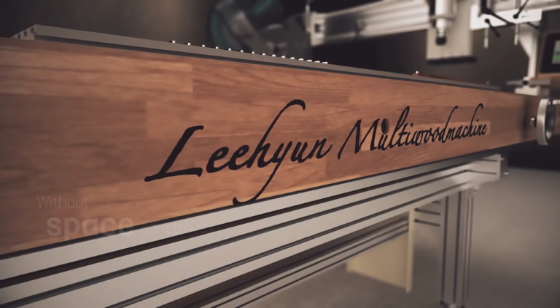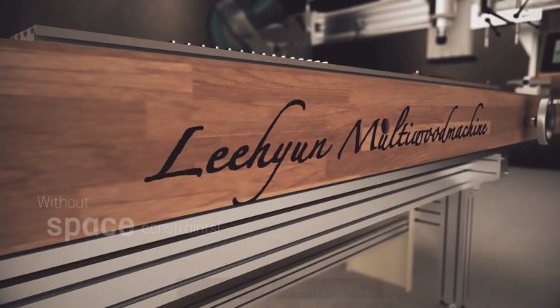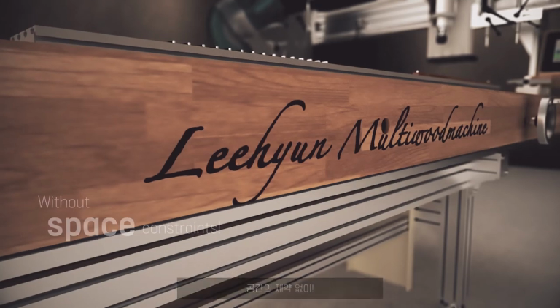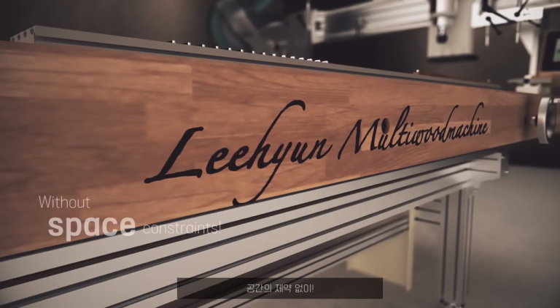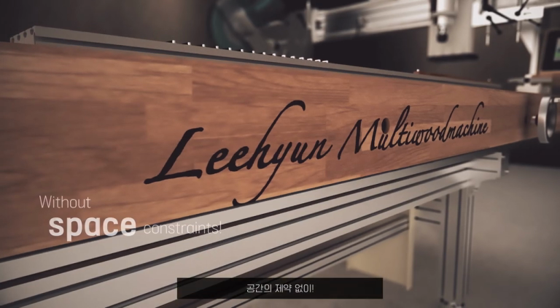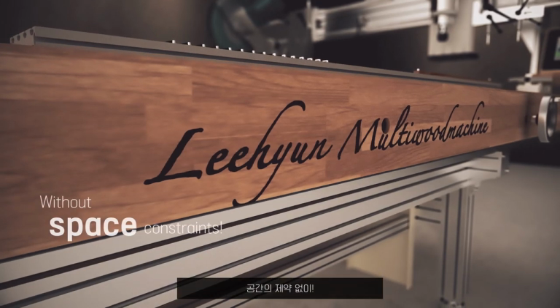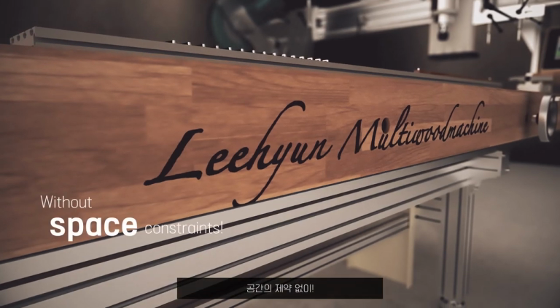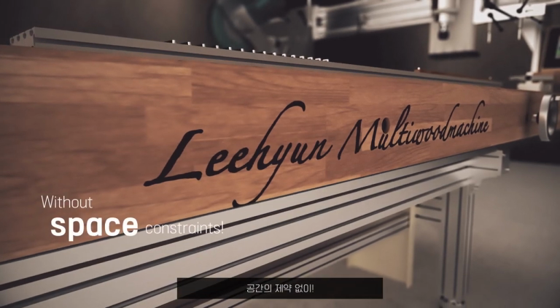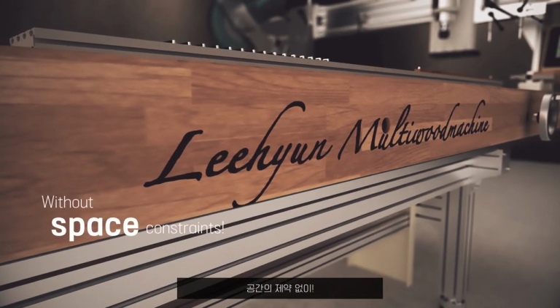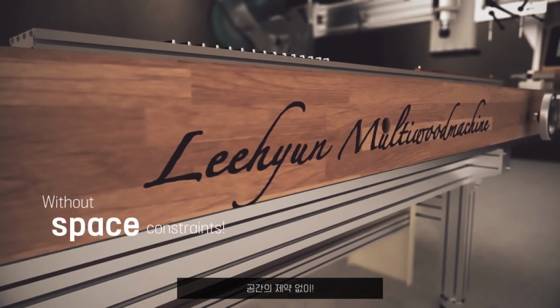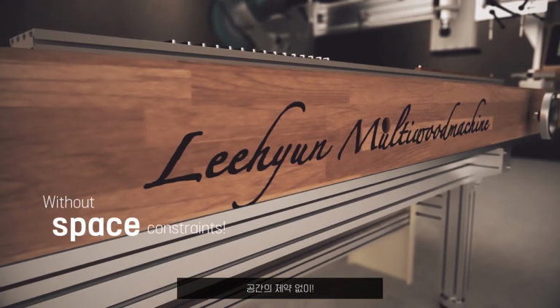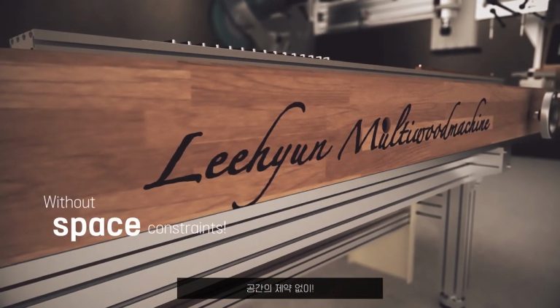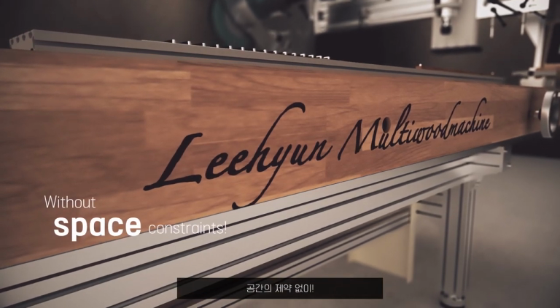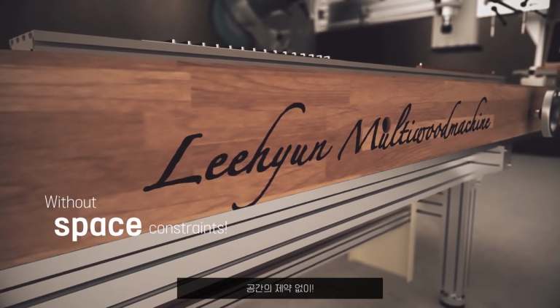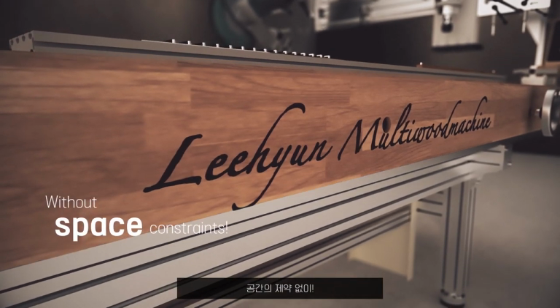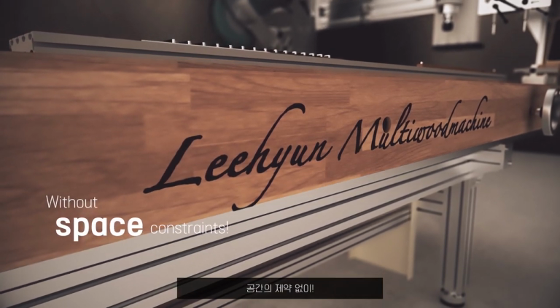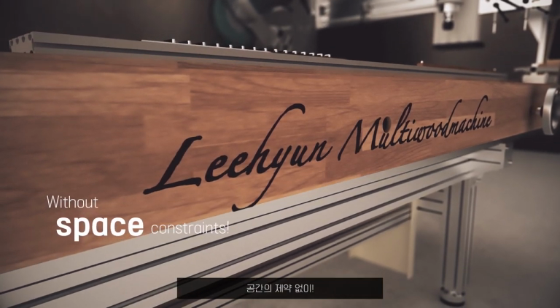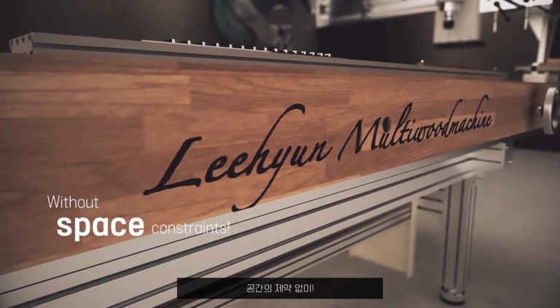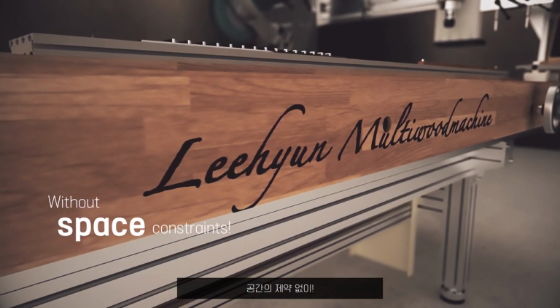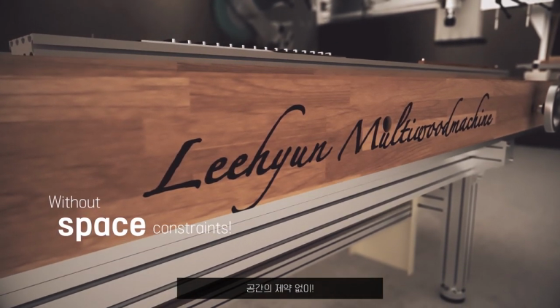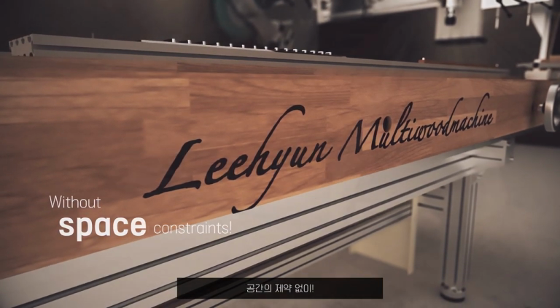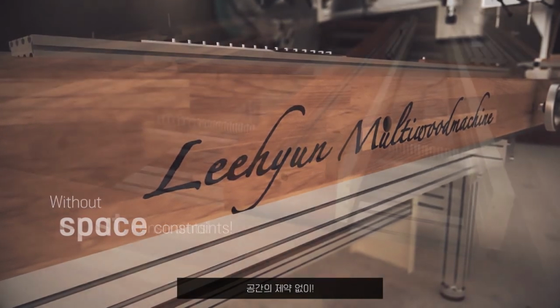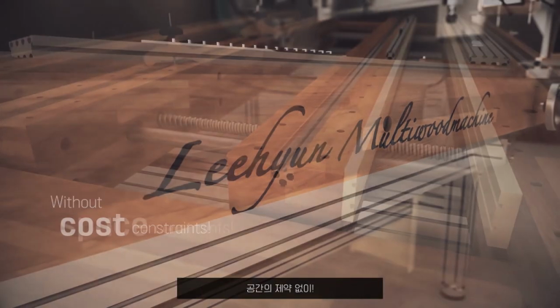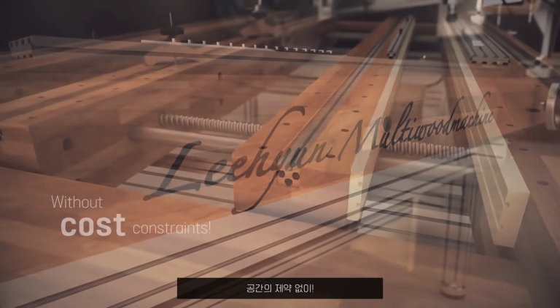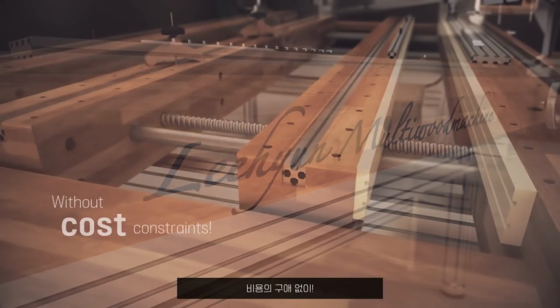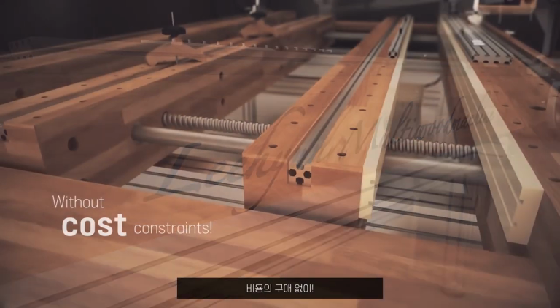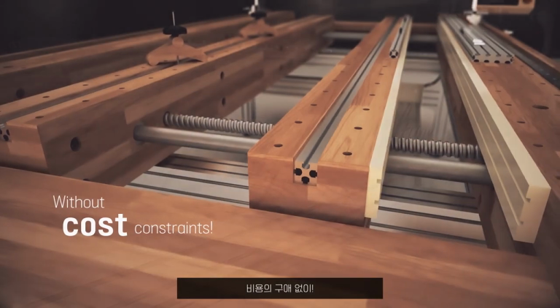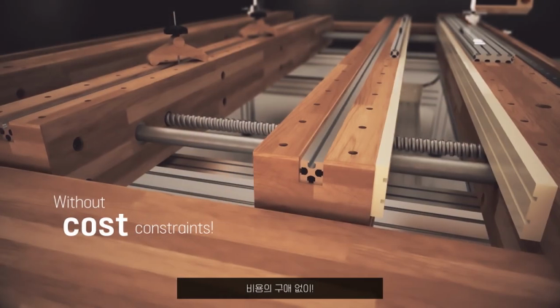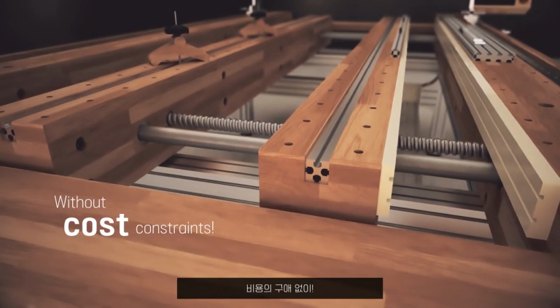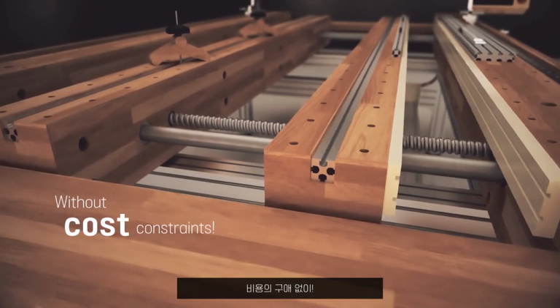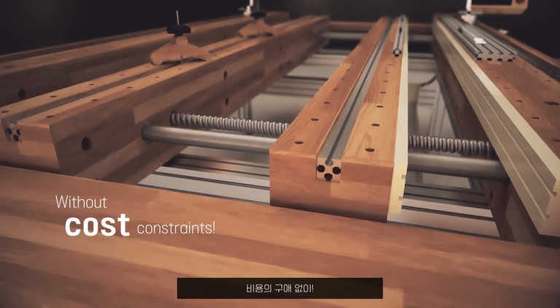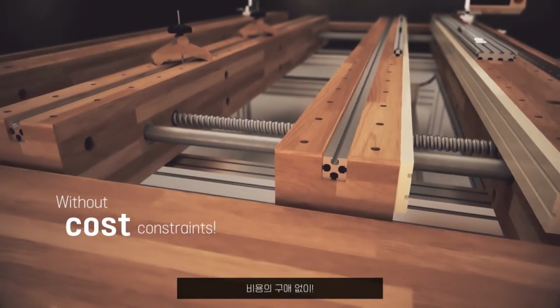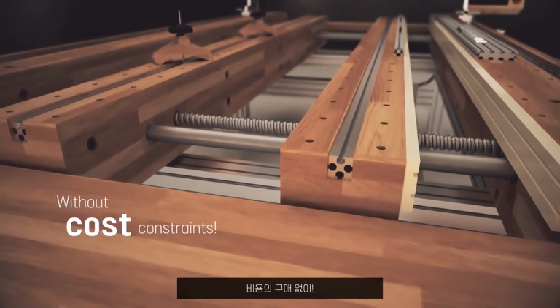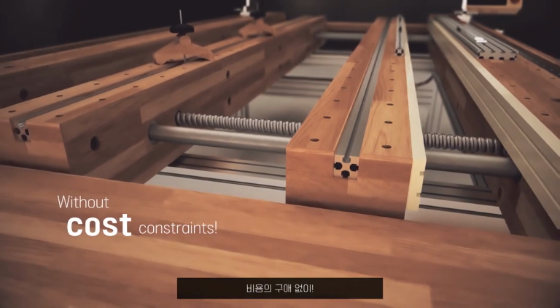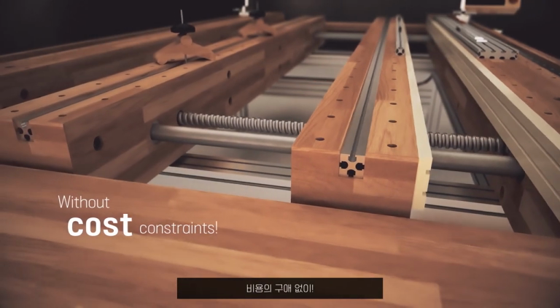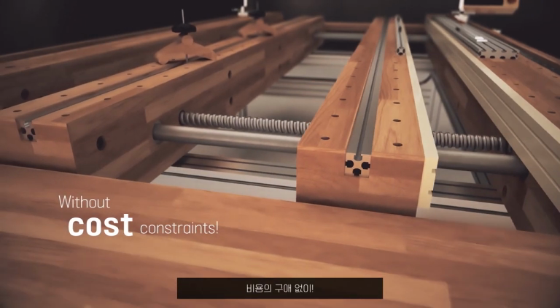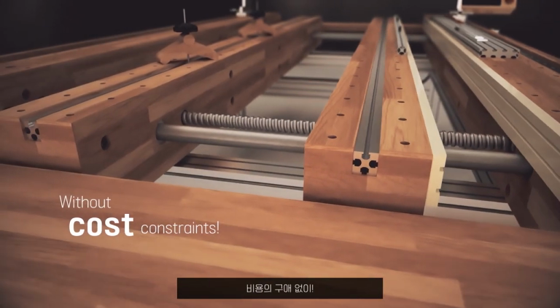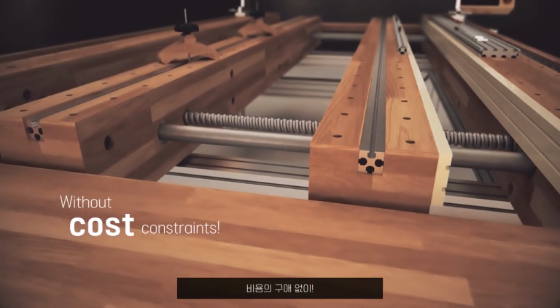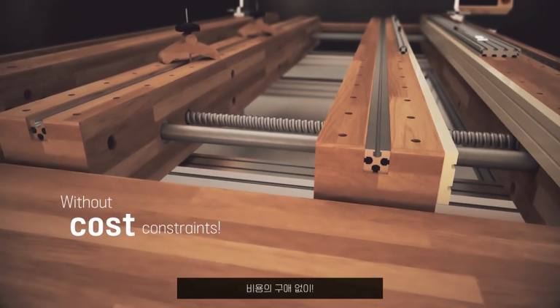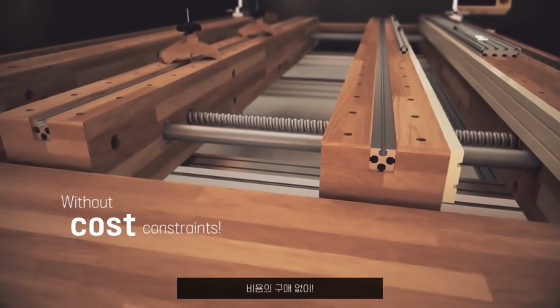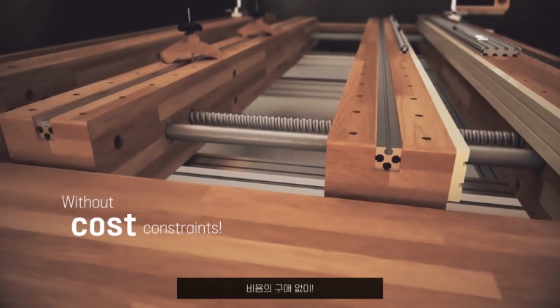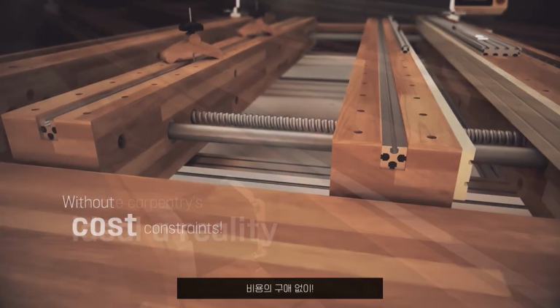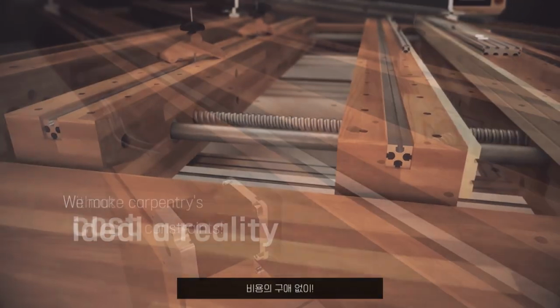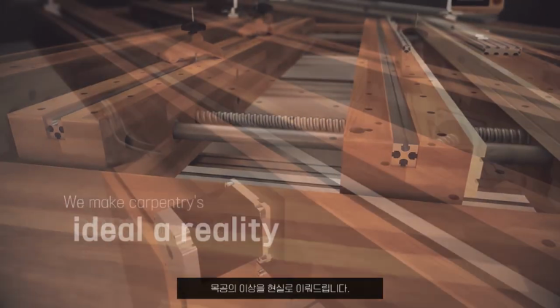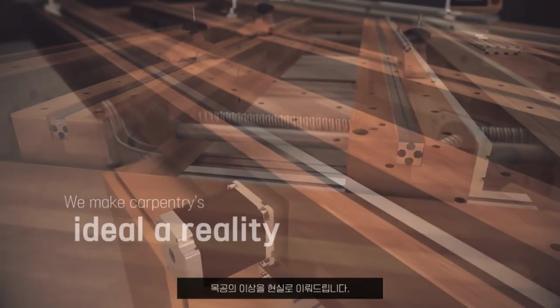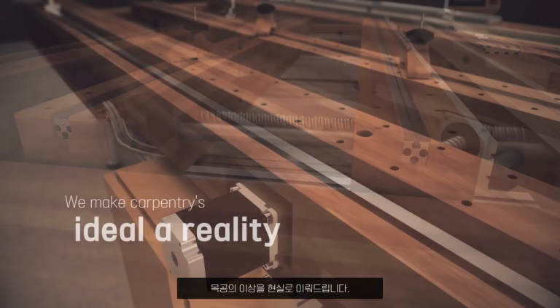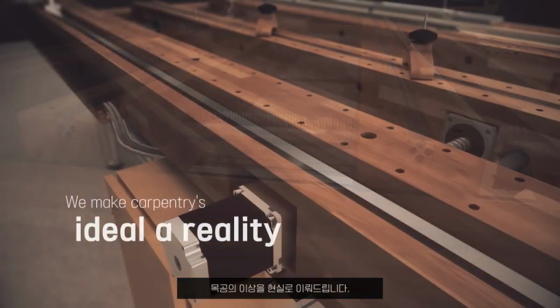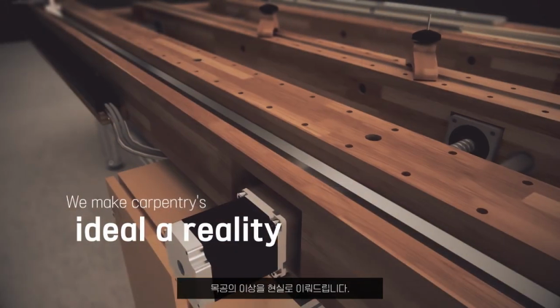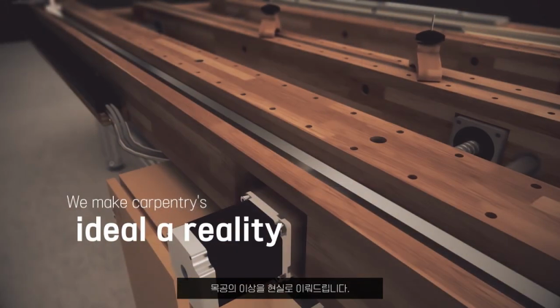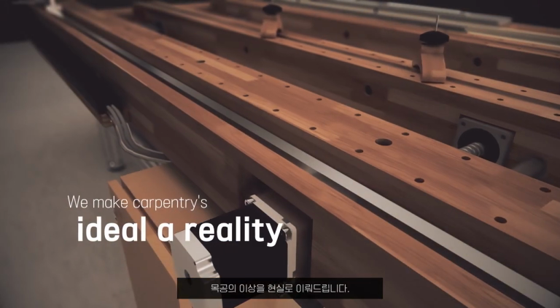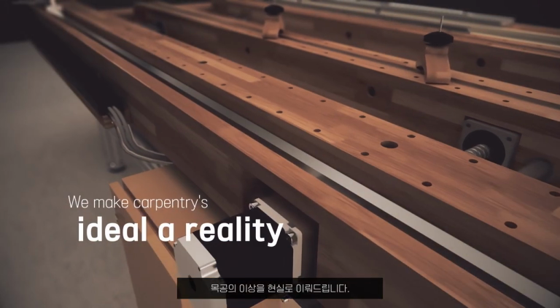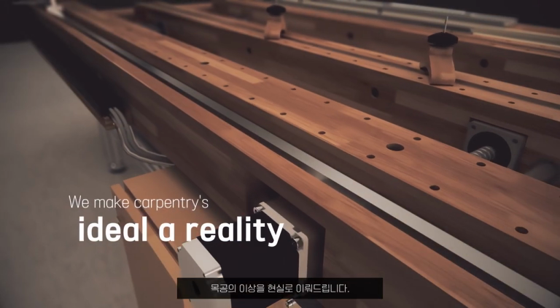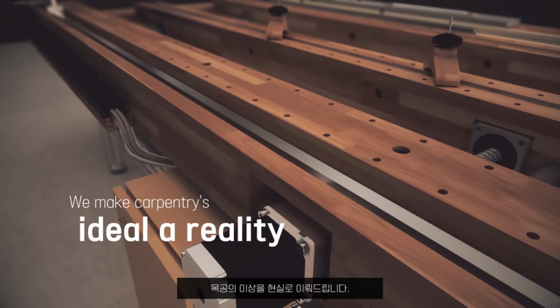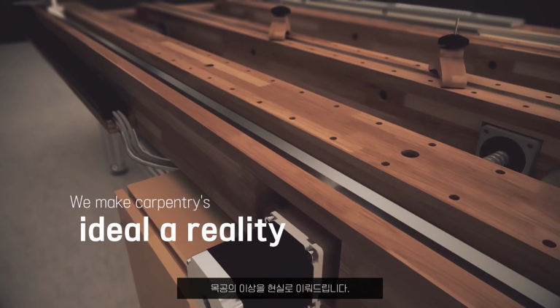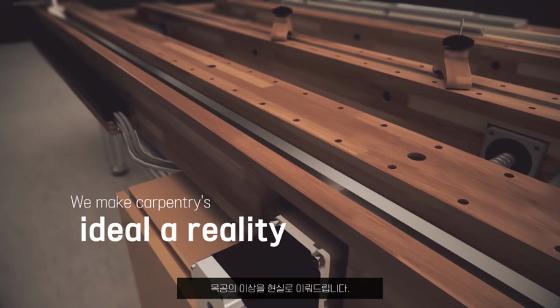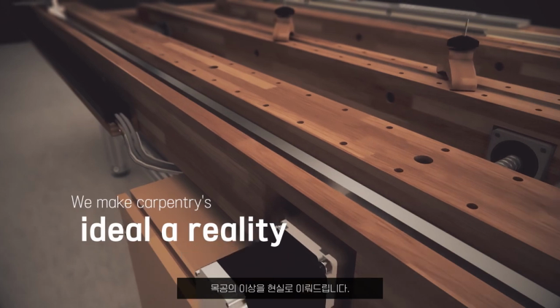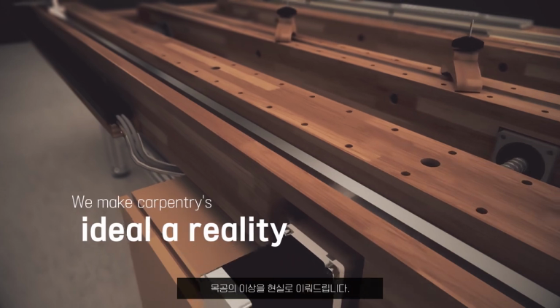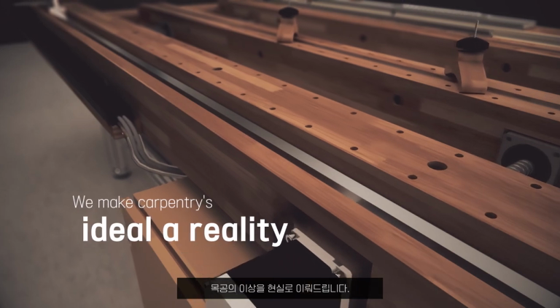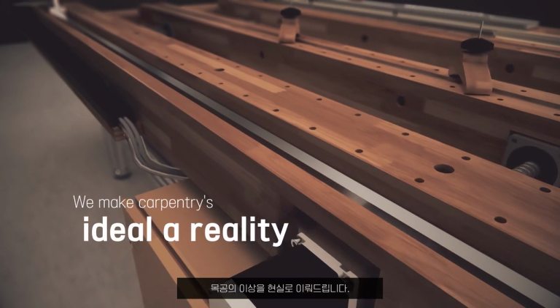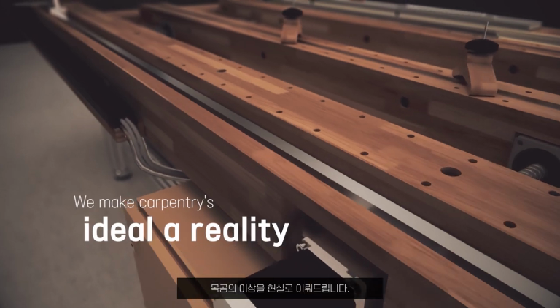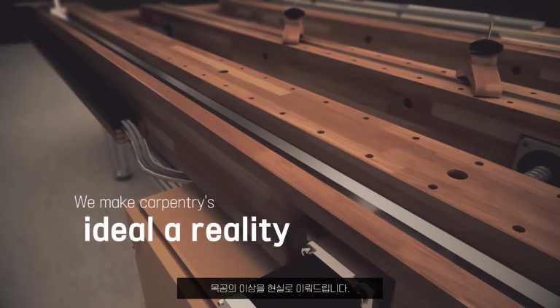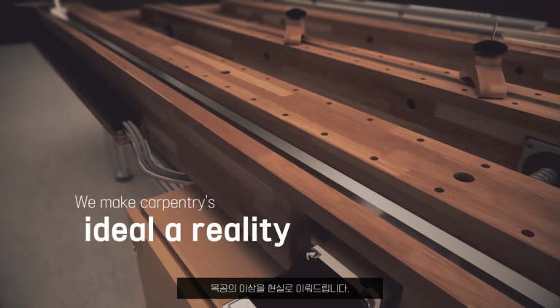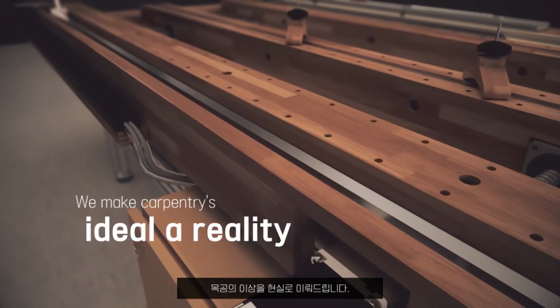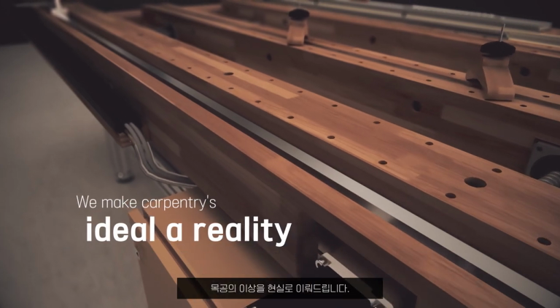Without space constraints, without cost constraints, we make carpentry's ideal a reality.